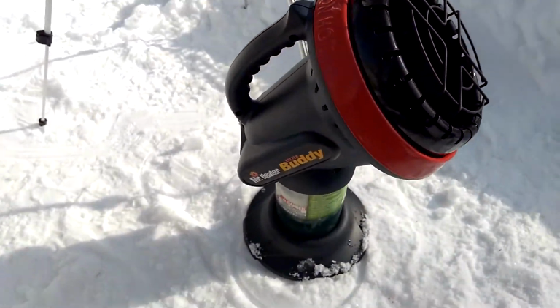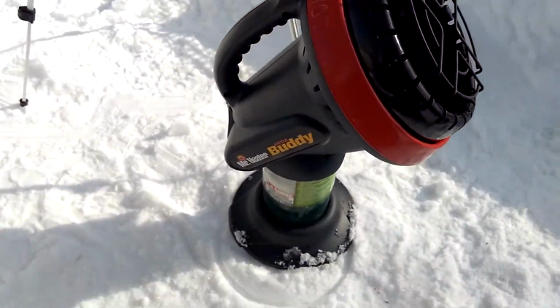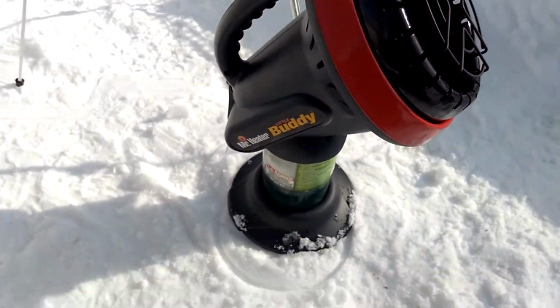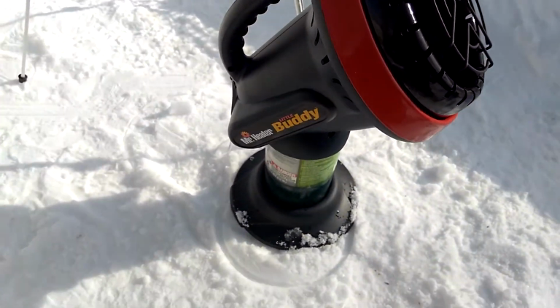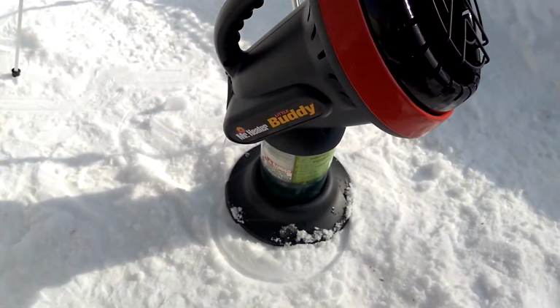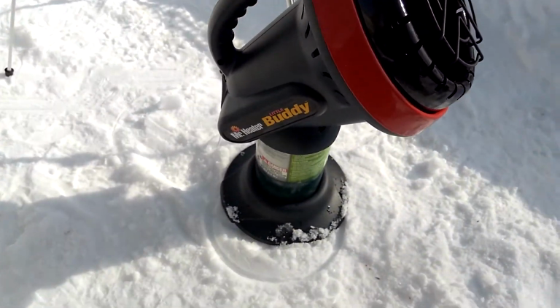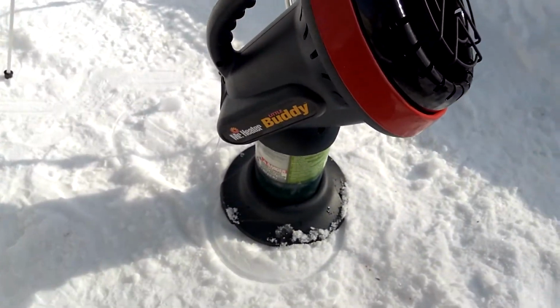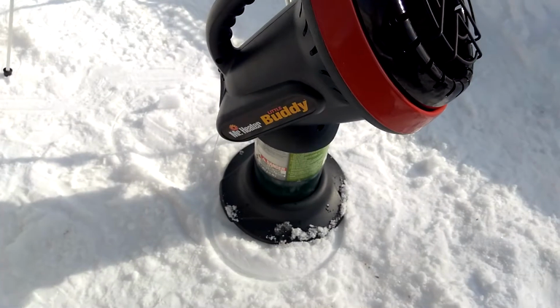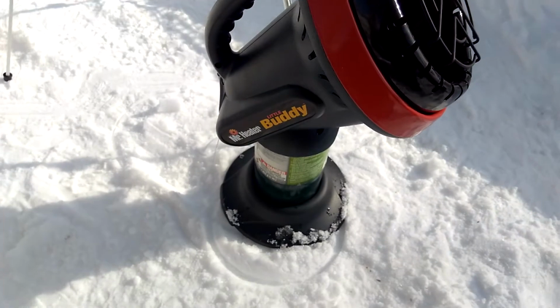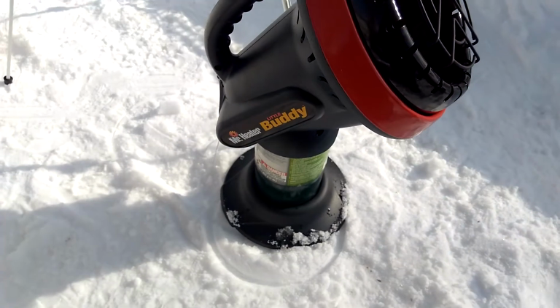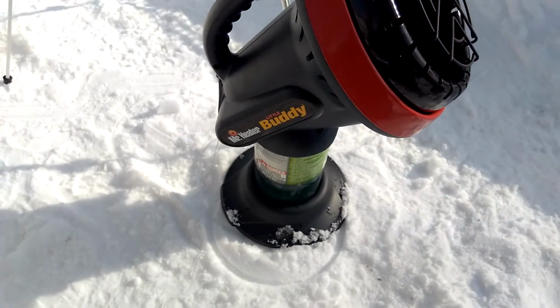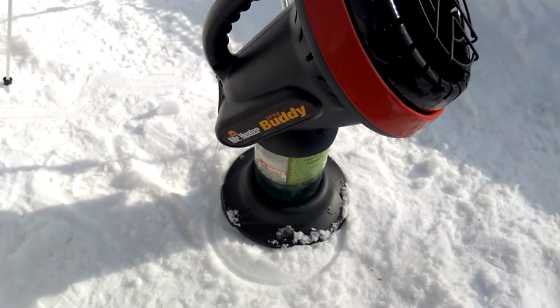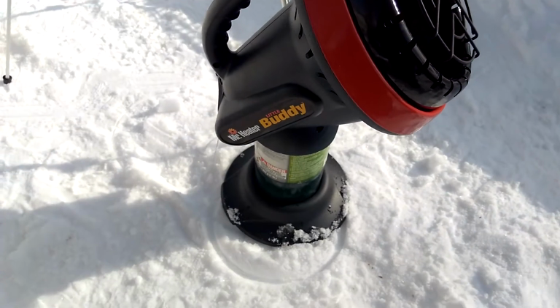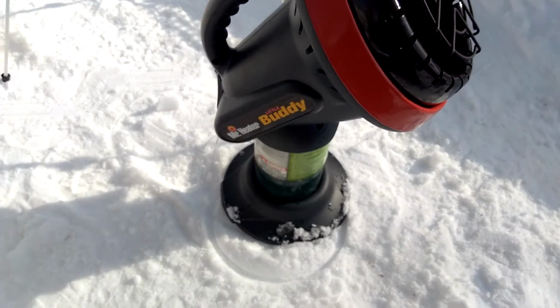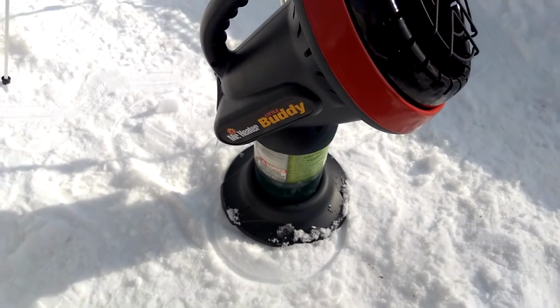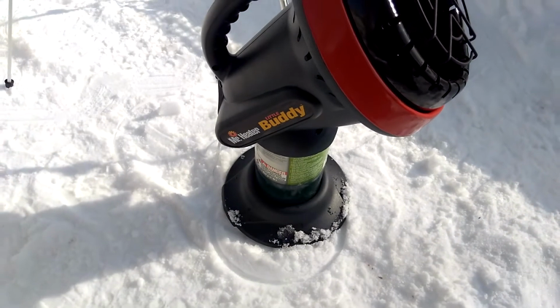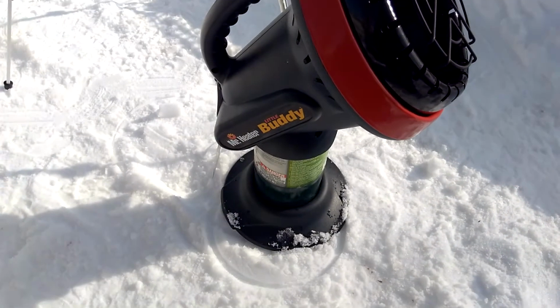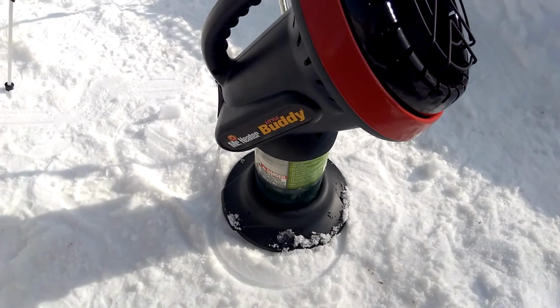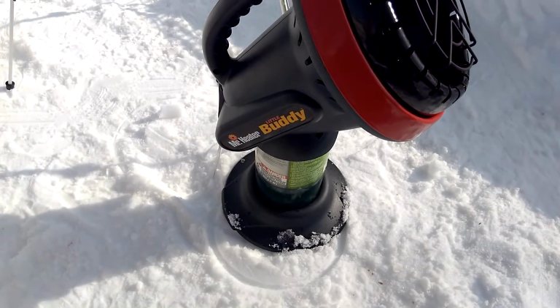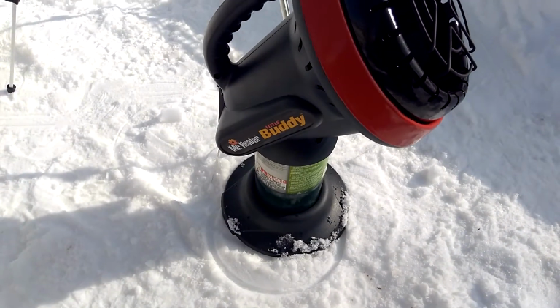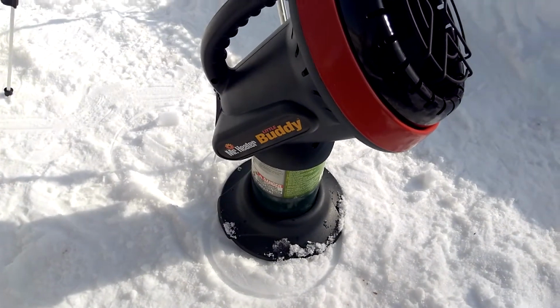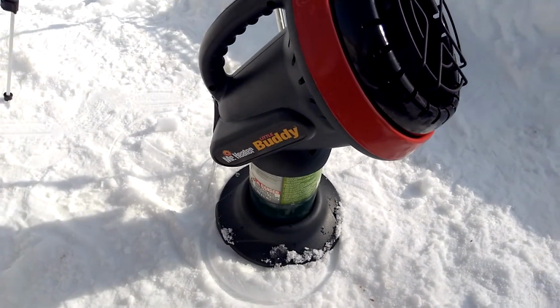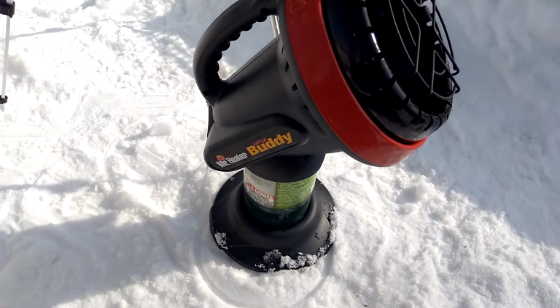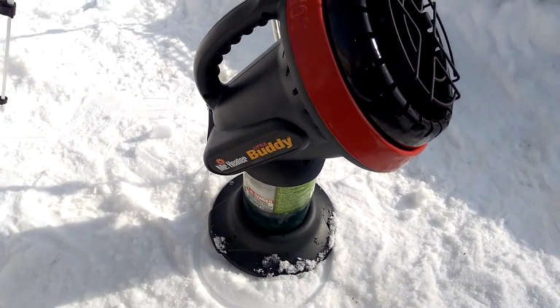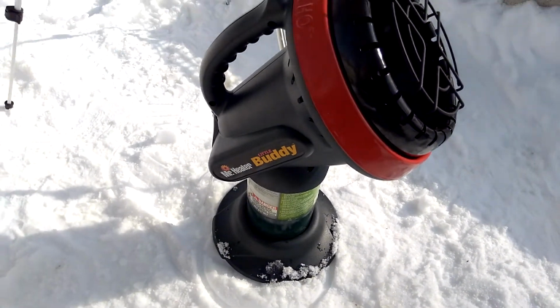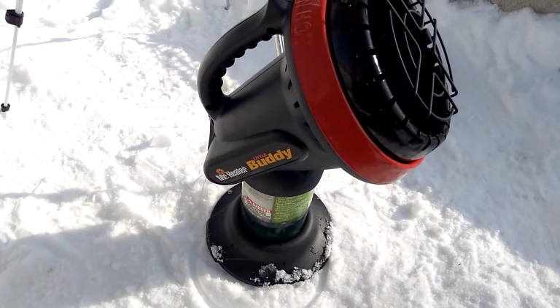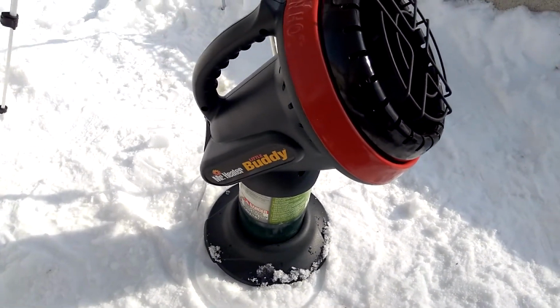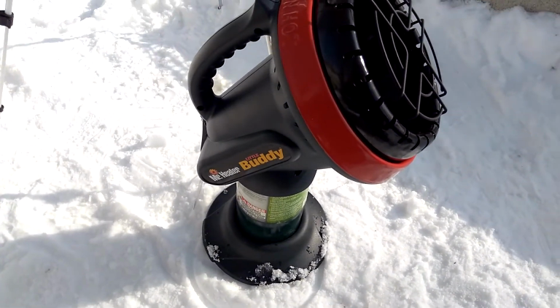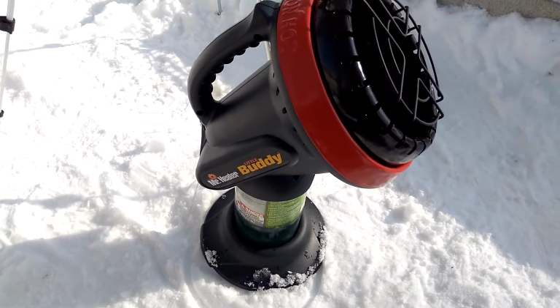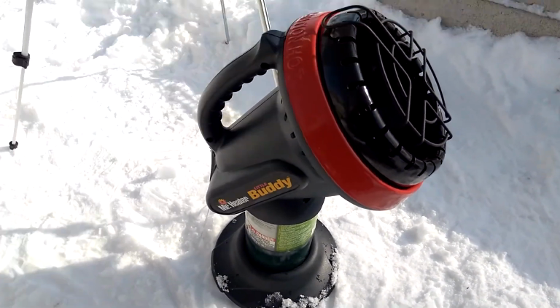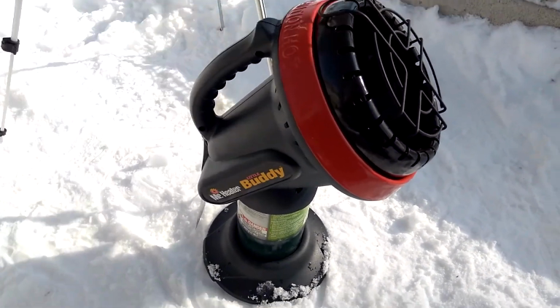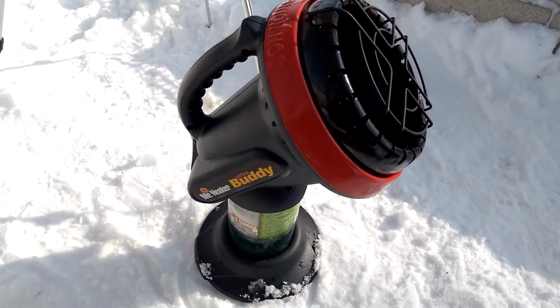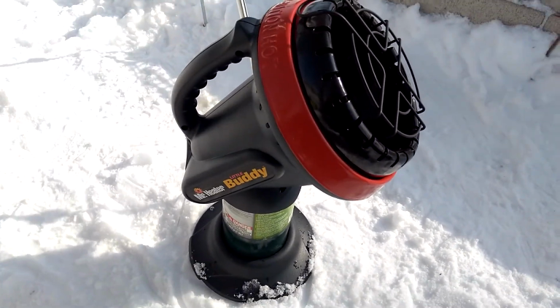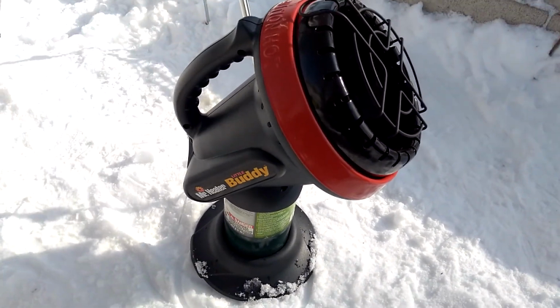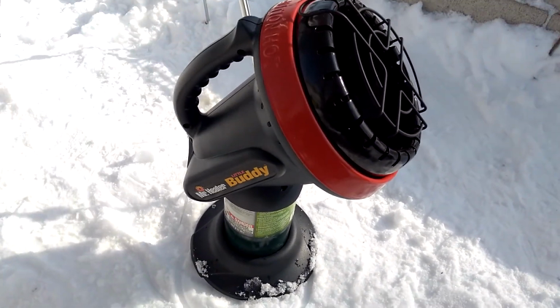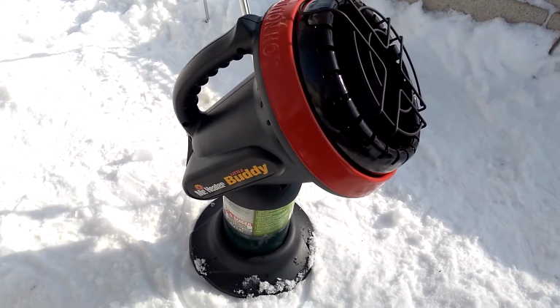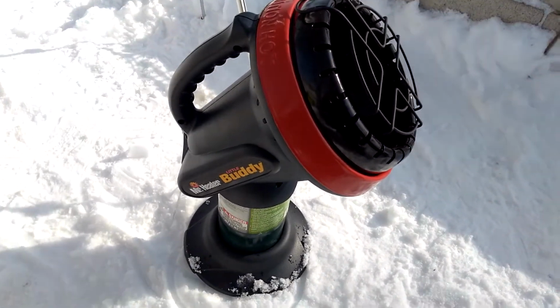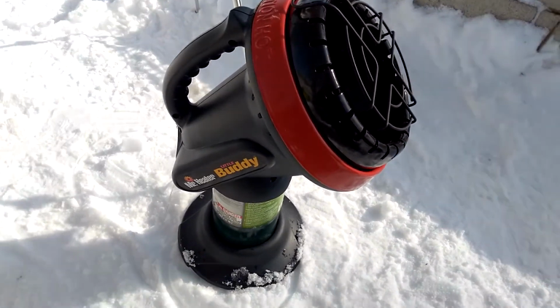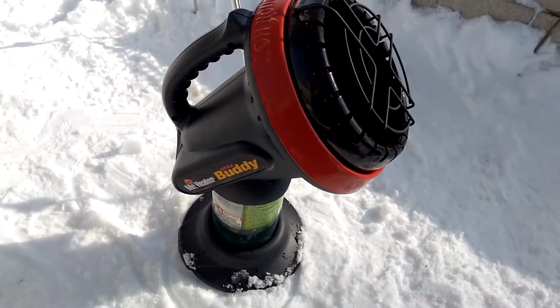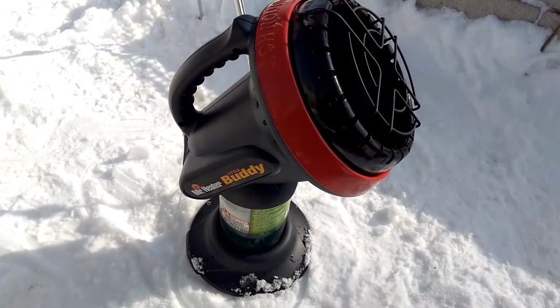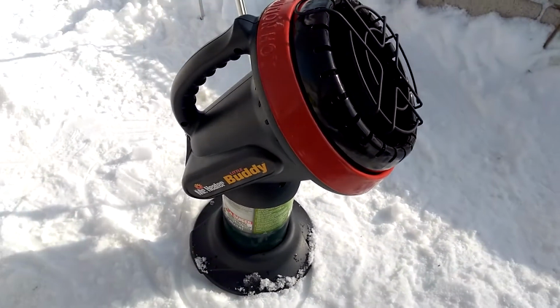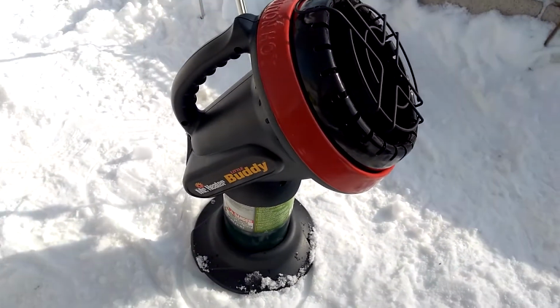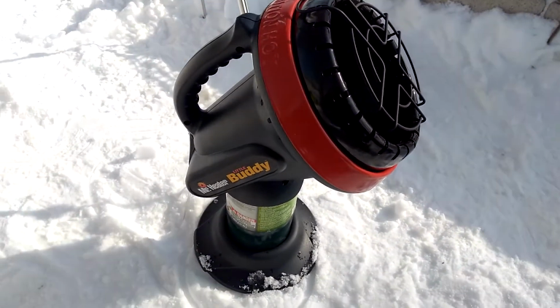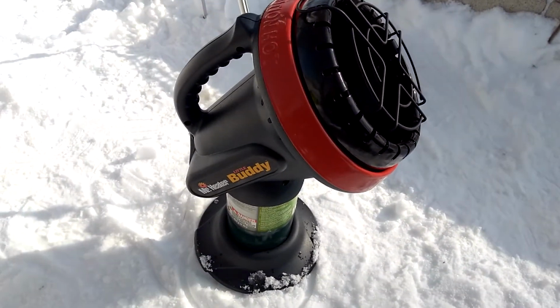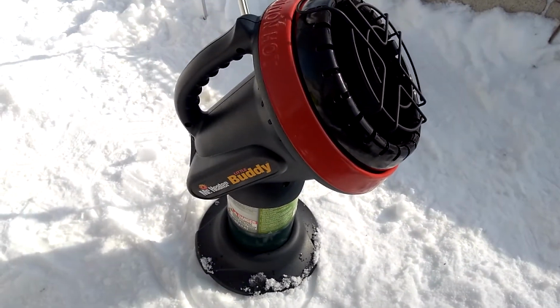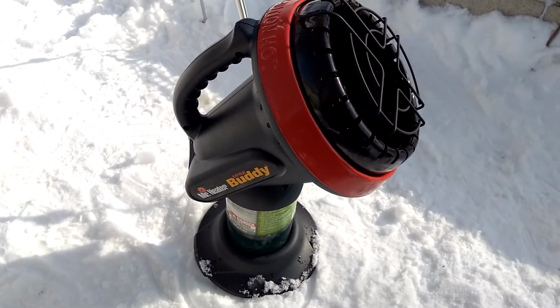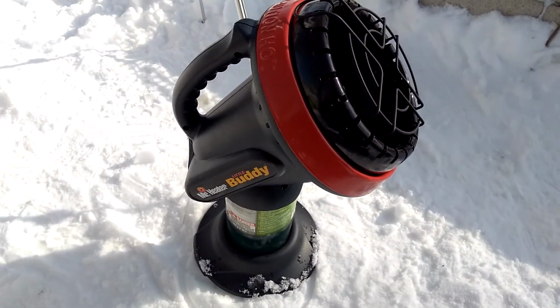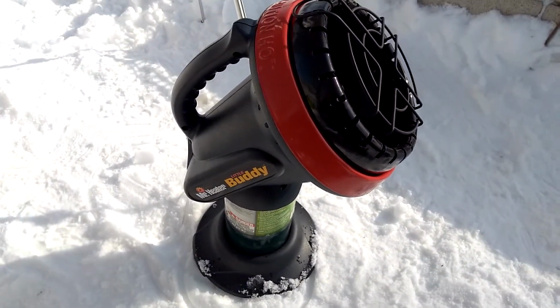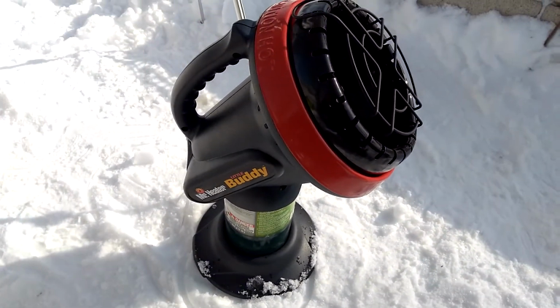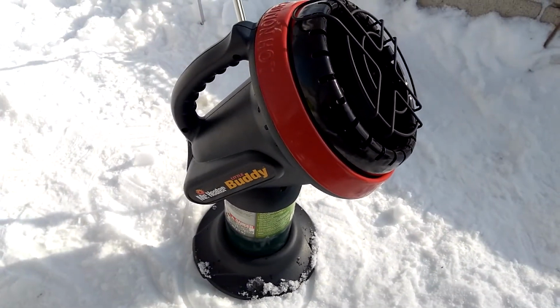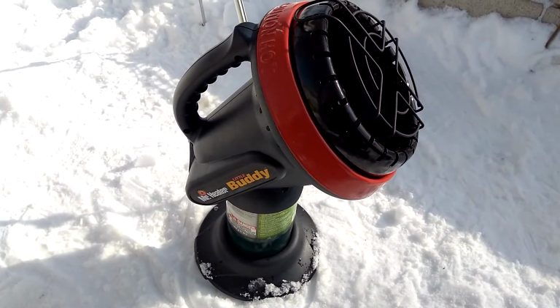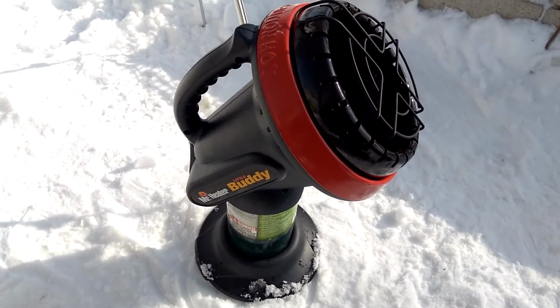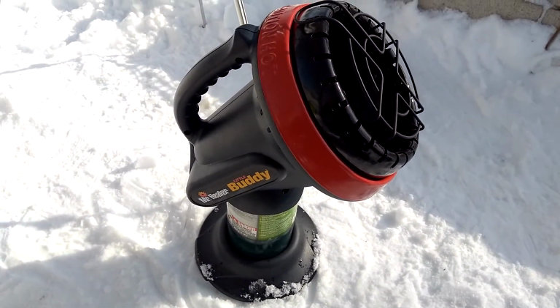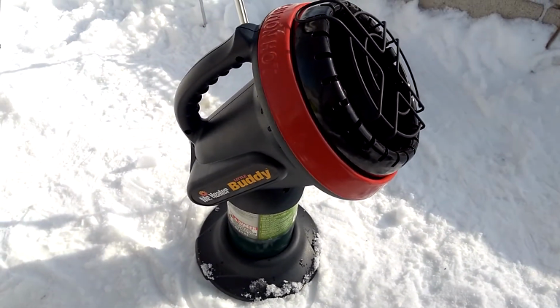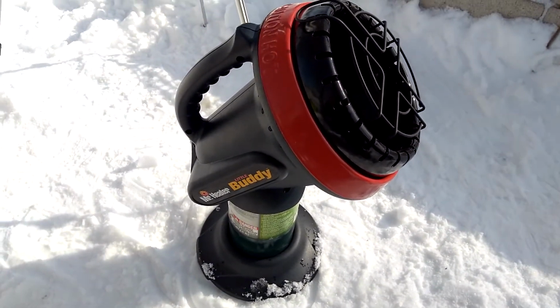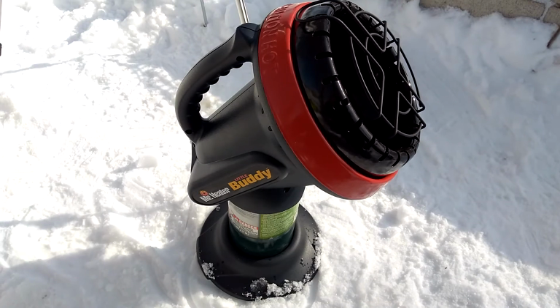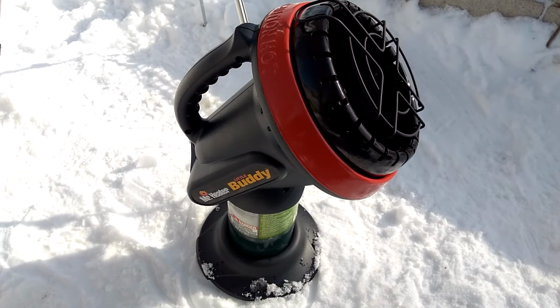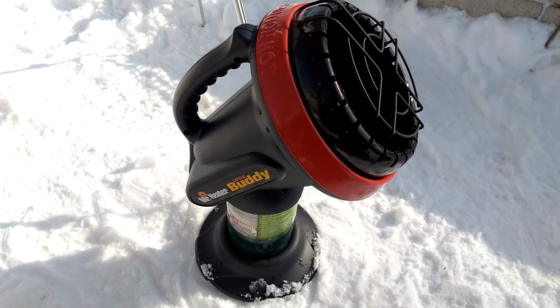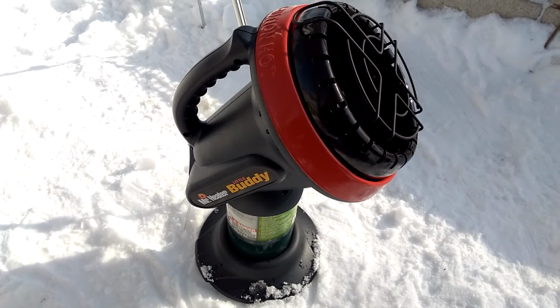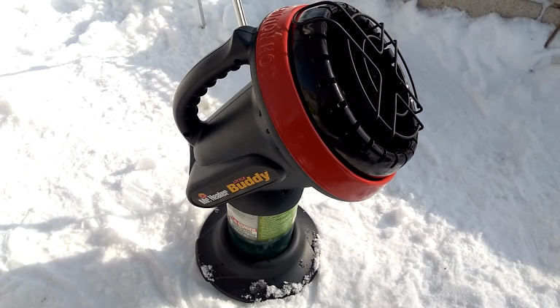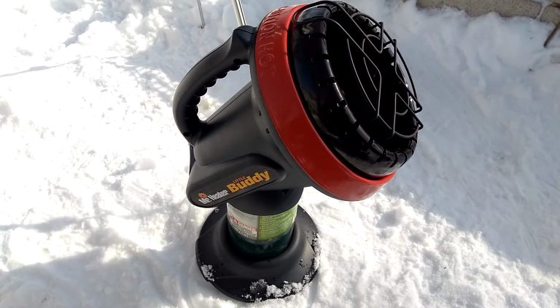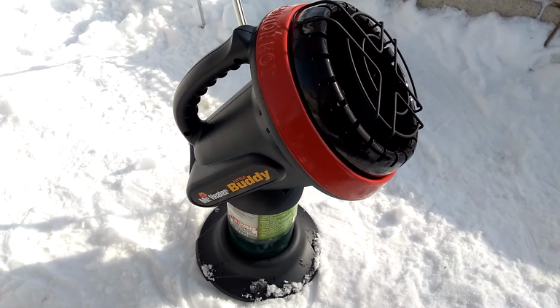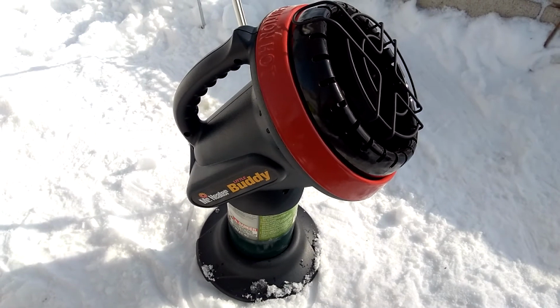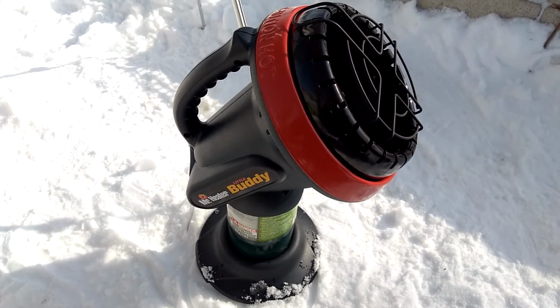But this one, for the money, for my two-man shanty, it's not bad. I highly recommend this one if you have a two-man shanty. It heats it up very well. Thanks for watching and have a good day — God bless you guys.